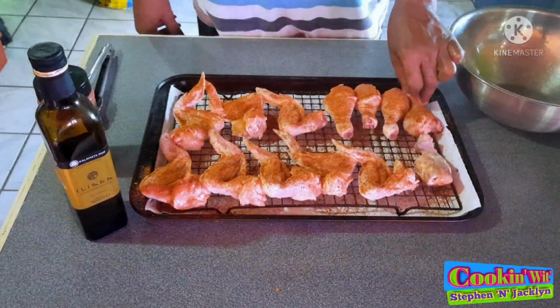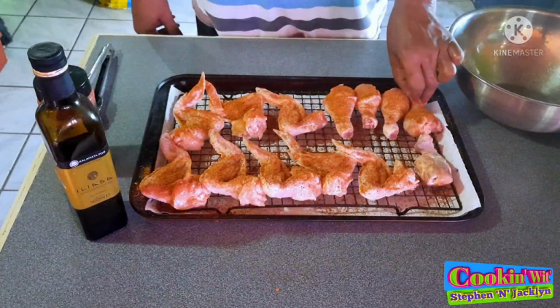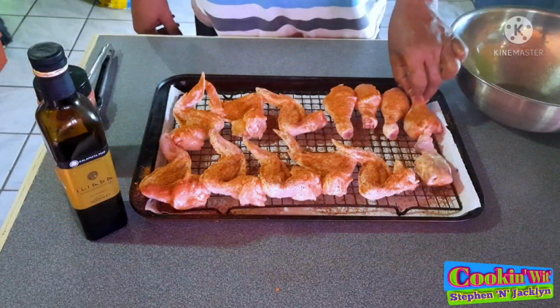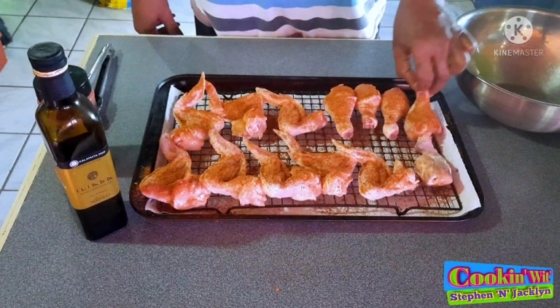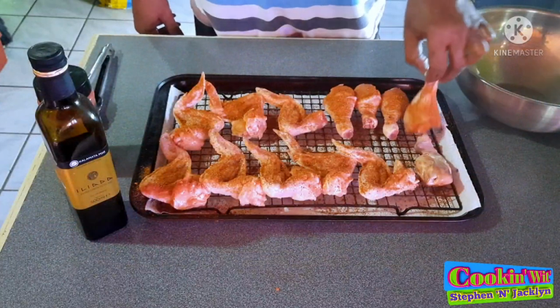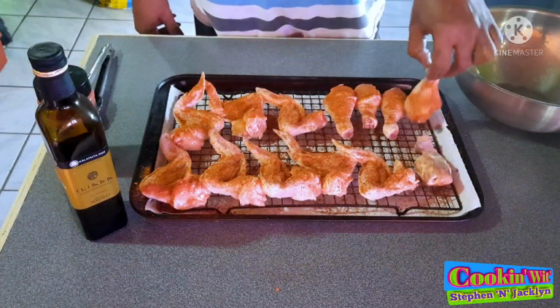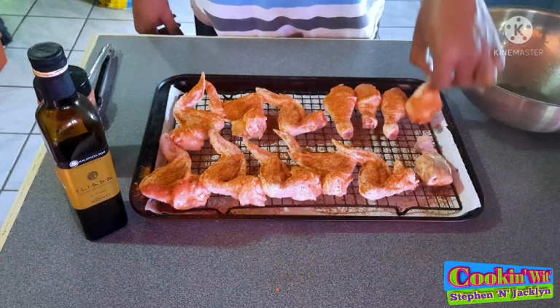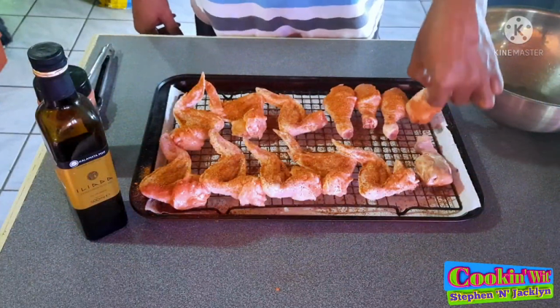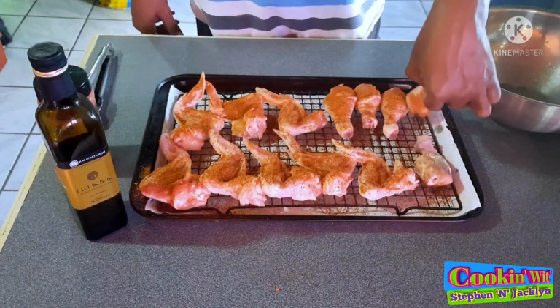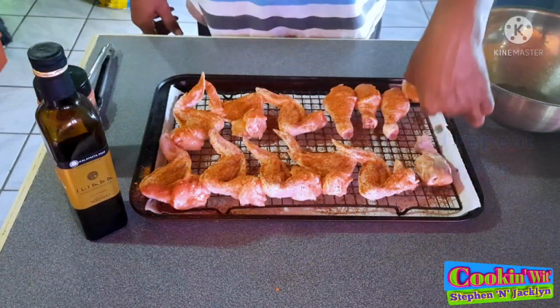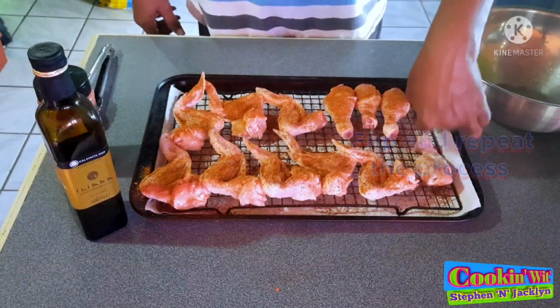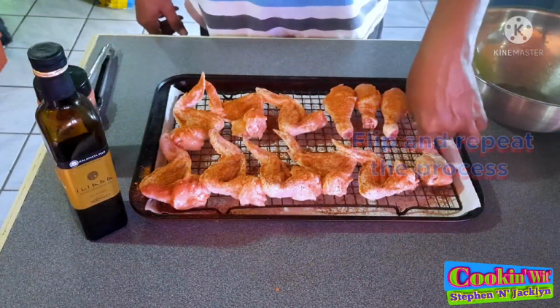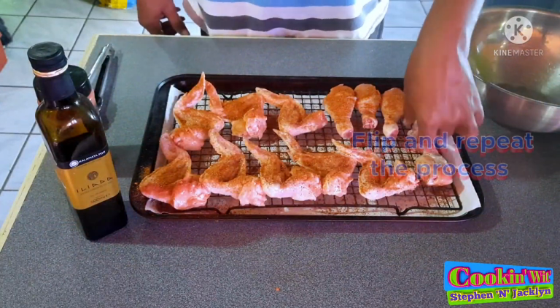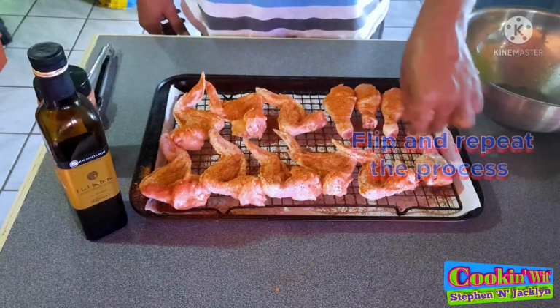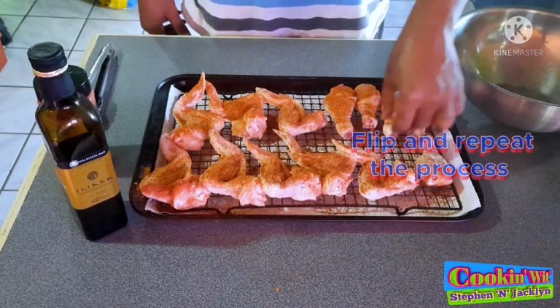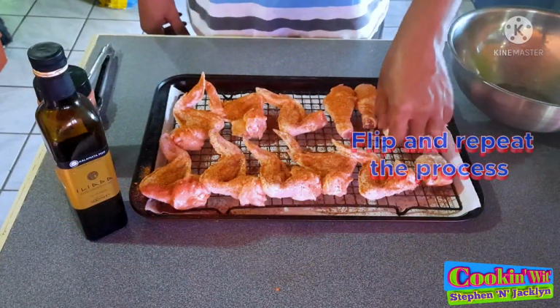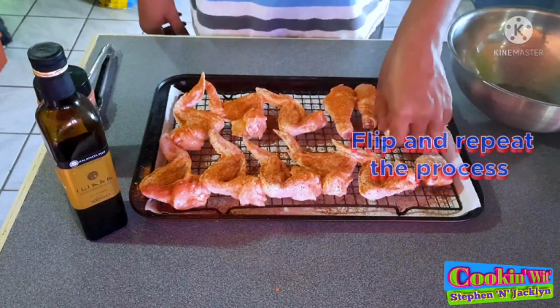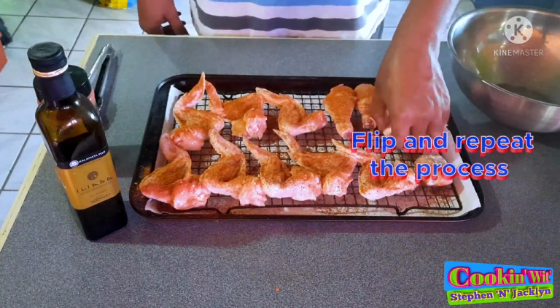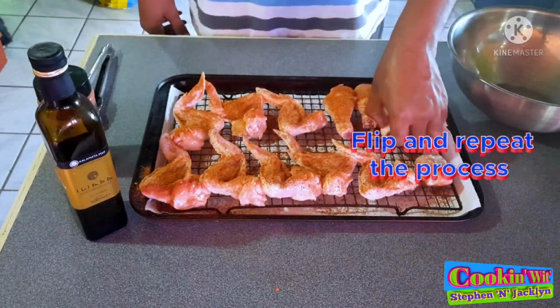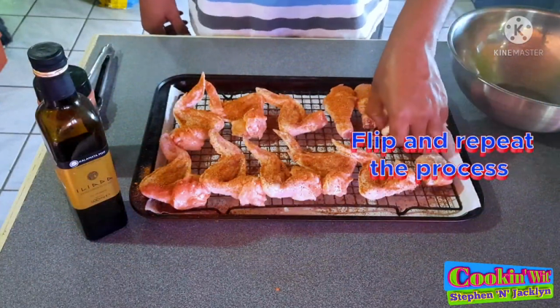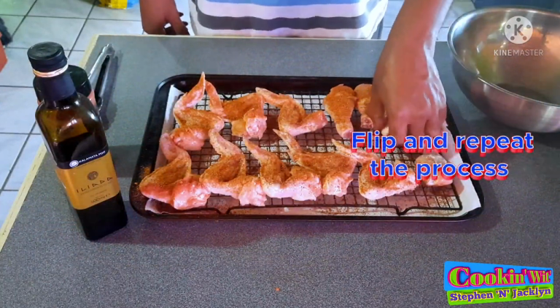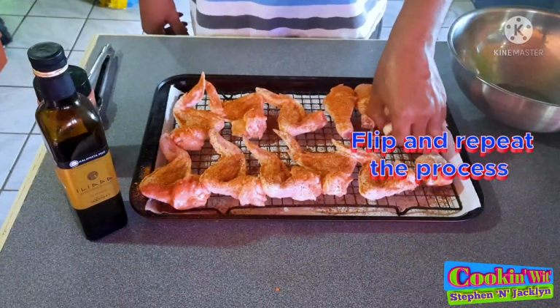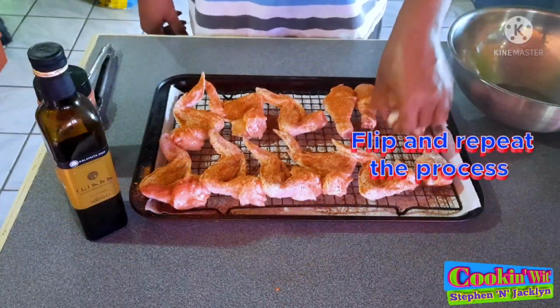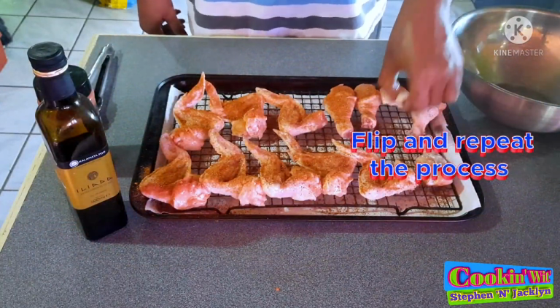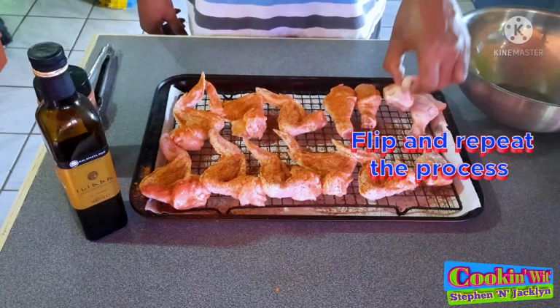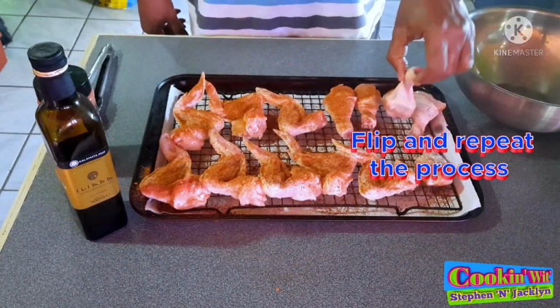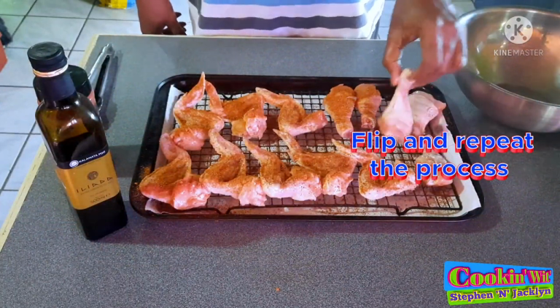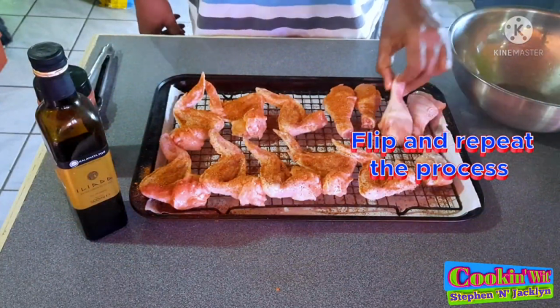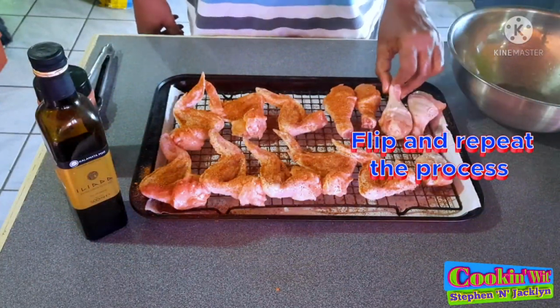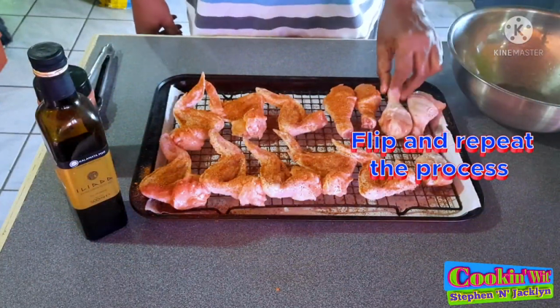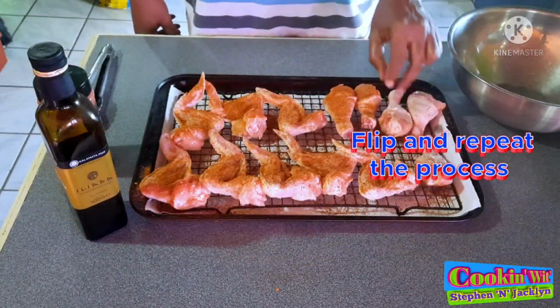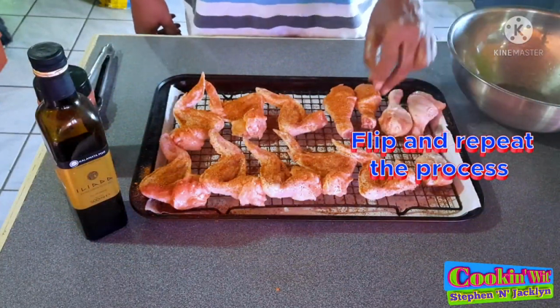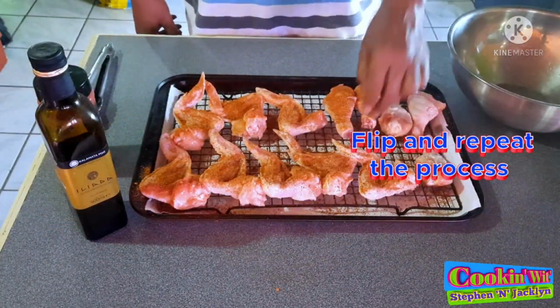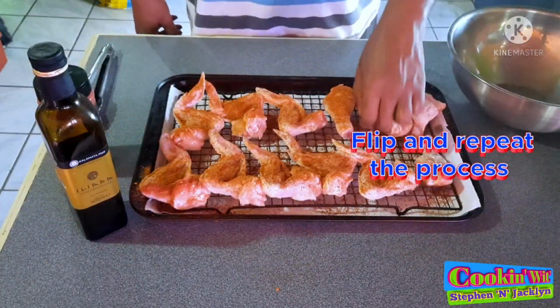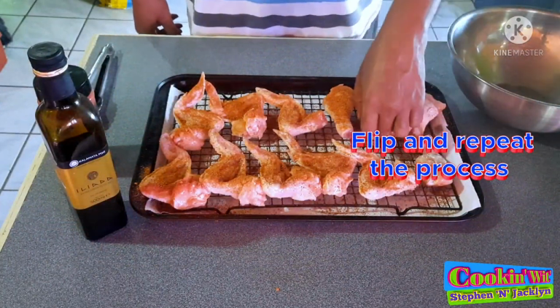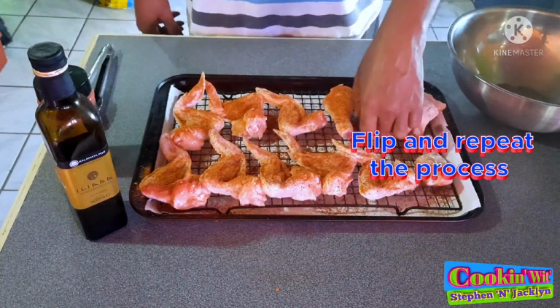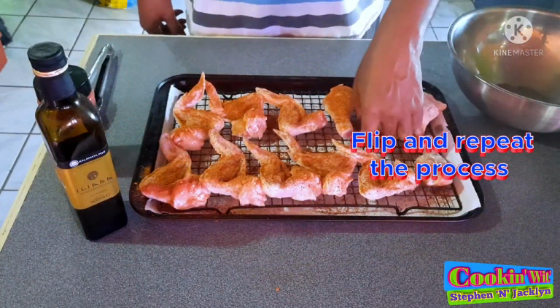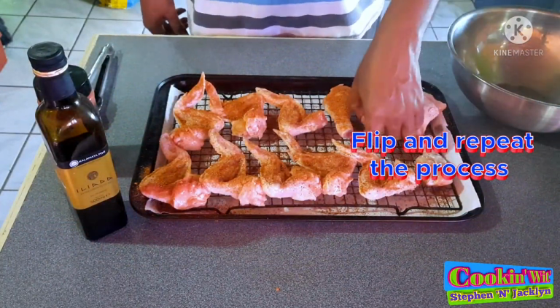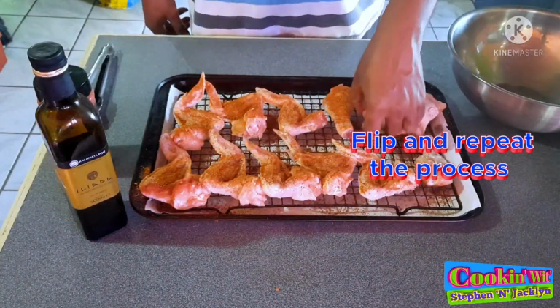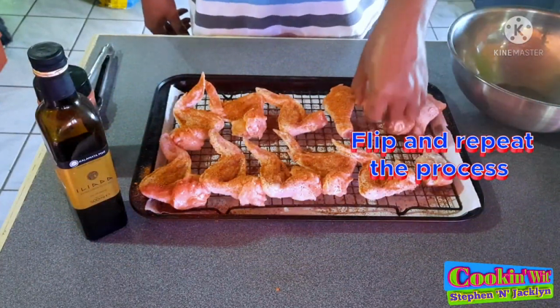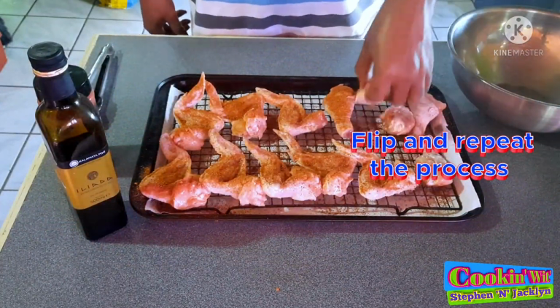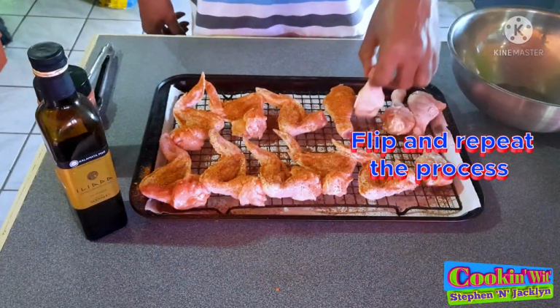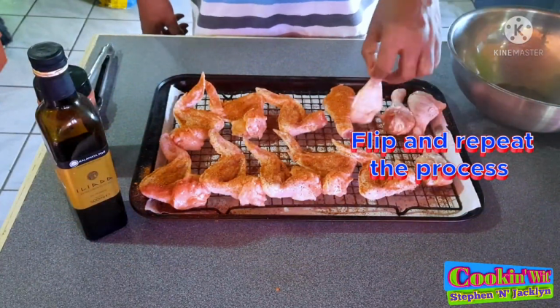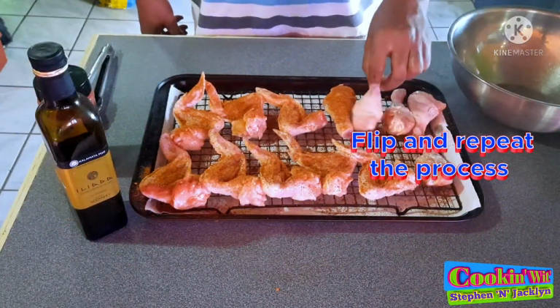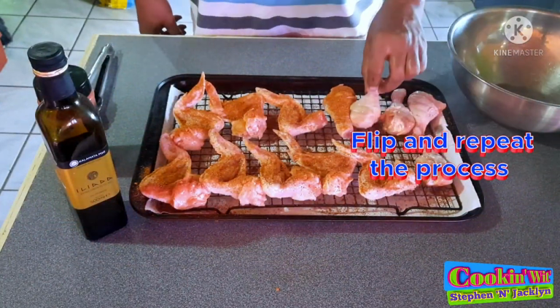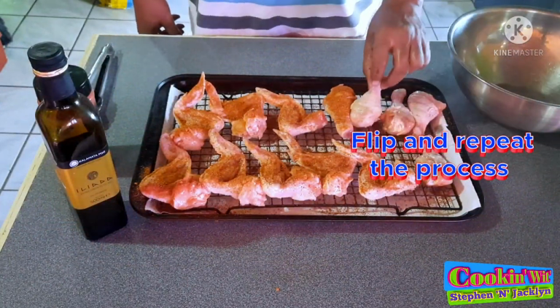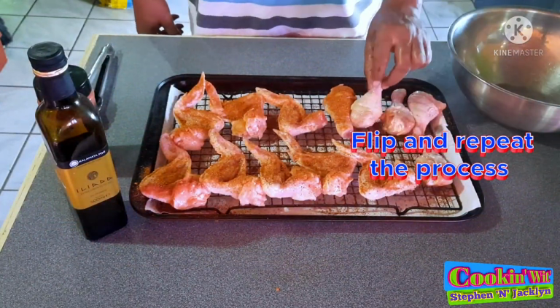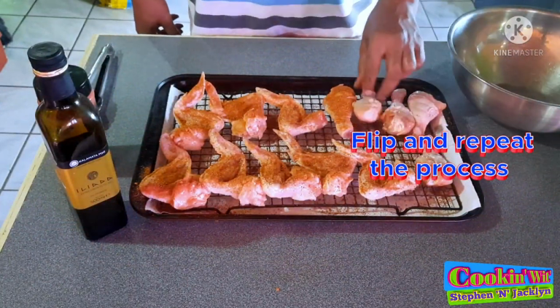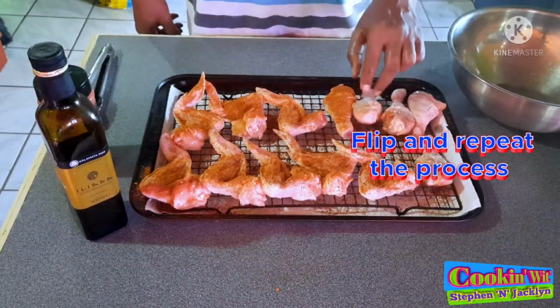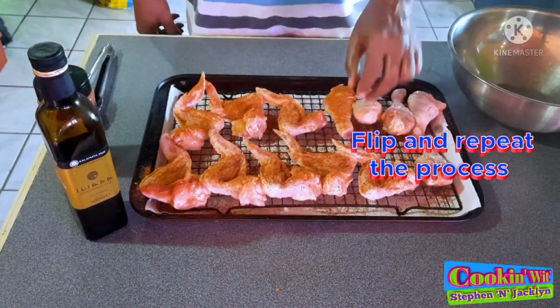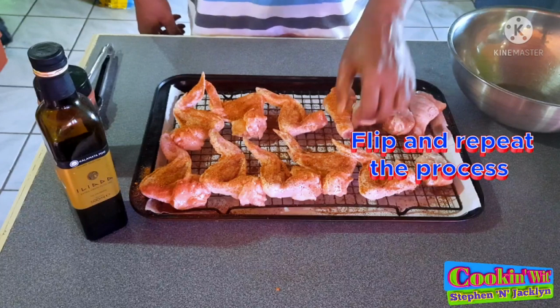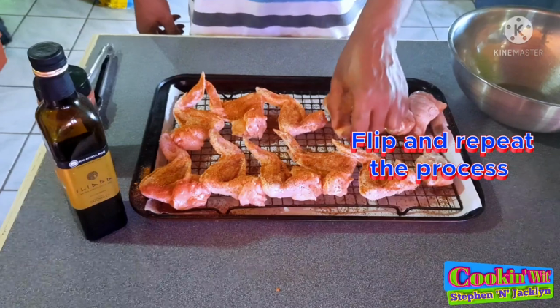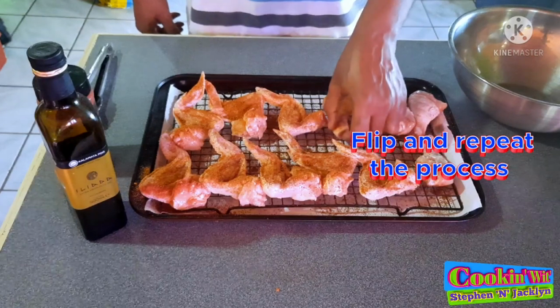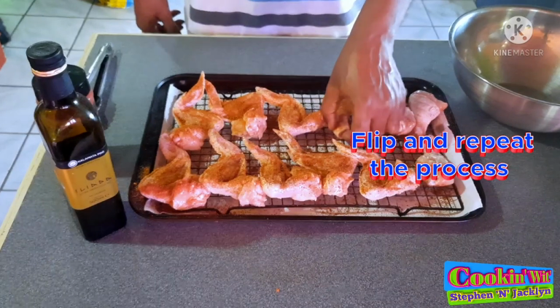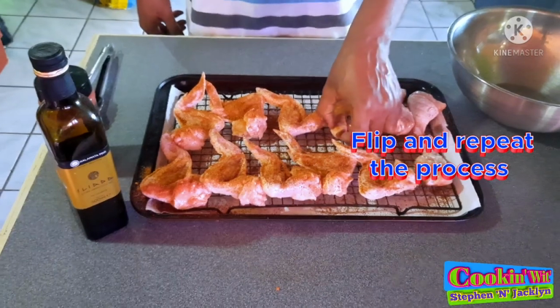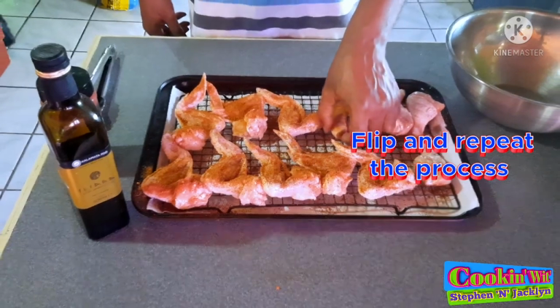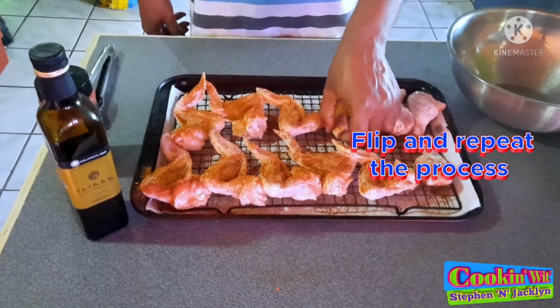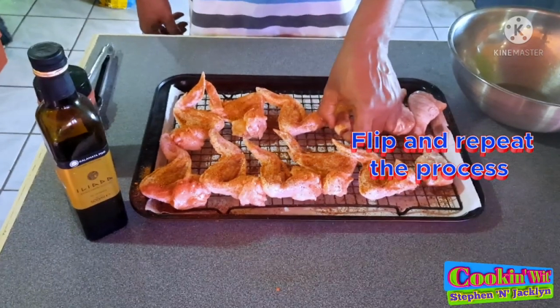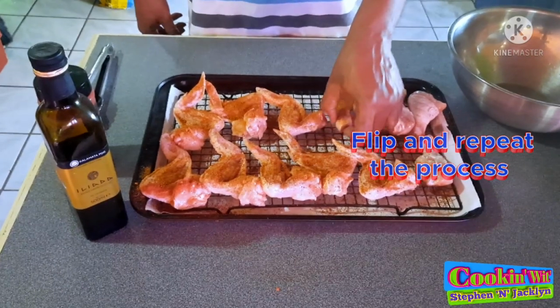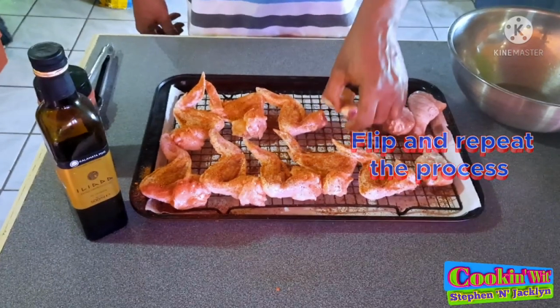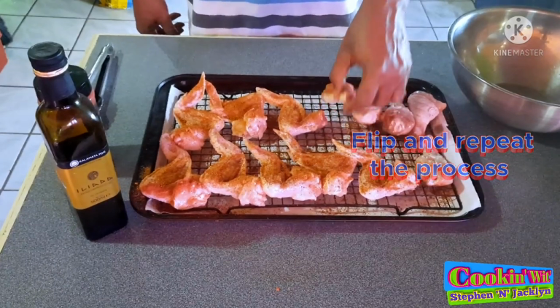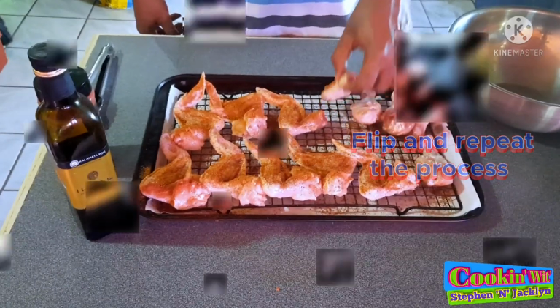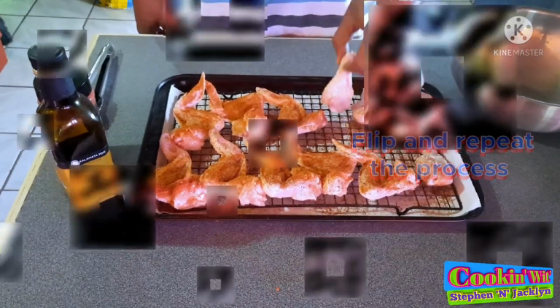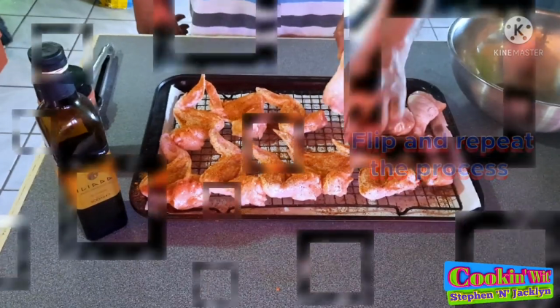Now that you have coated the first side of the wings and legs, flip them over and repeat the process all over again.